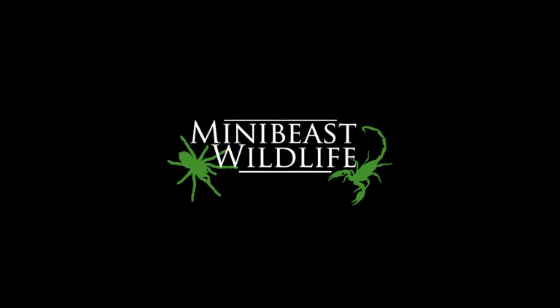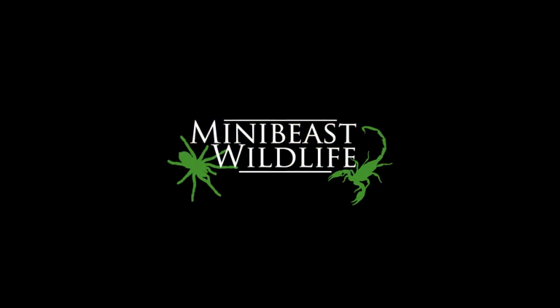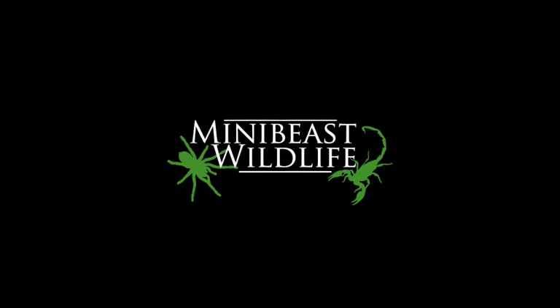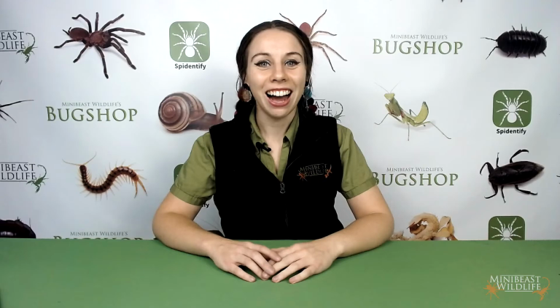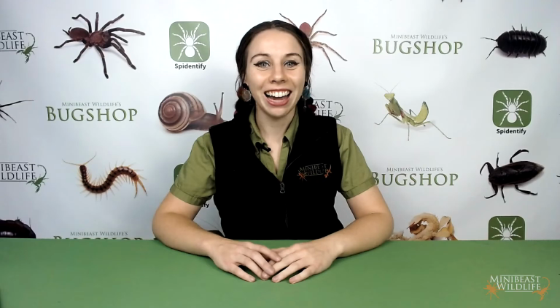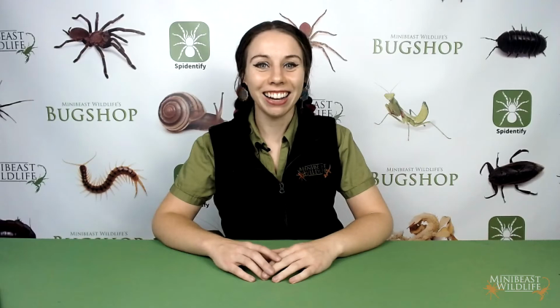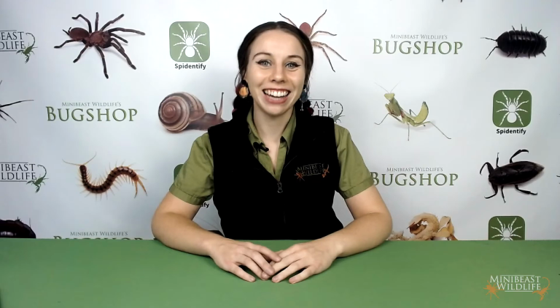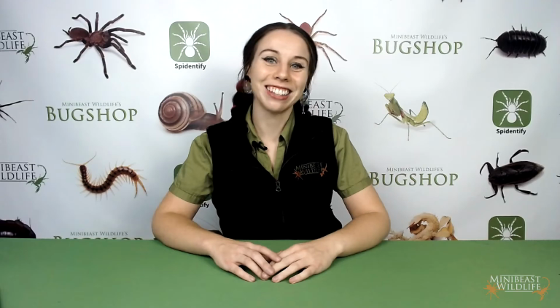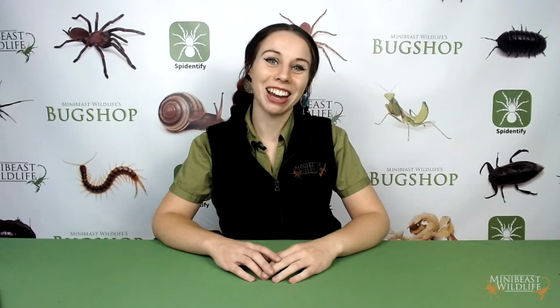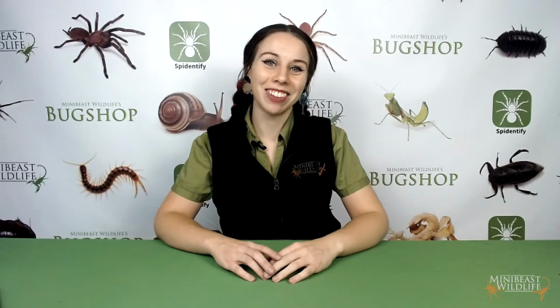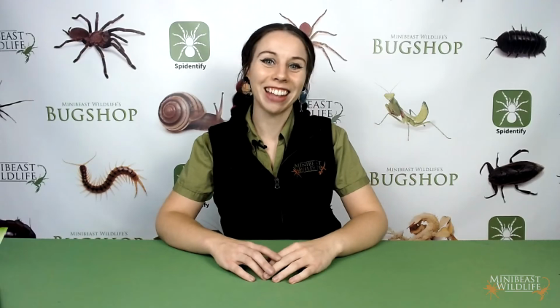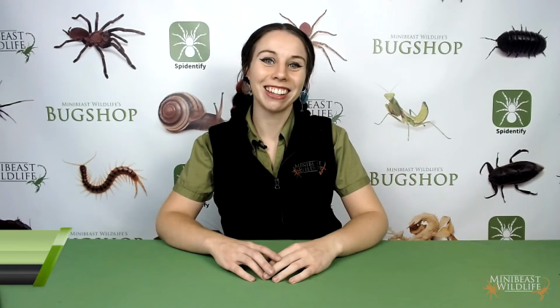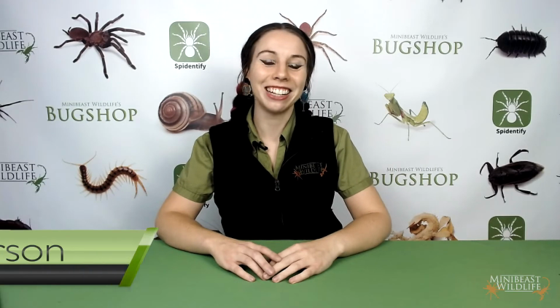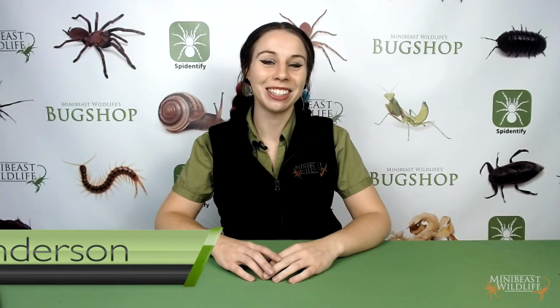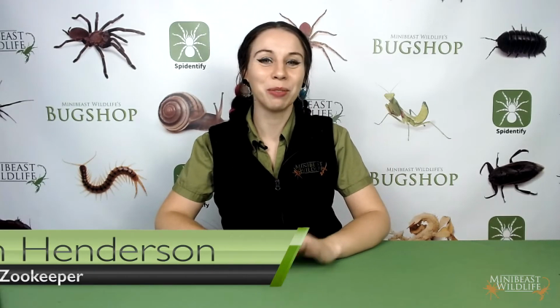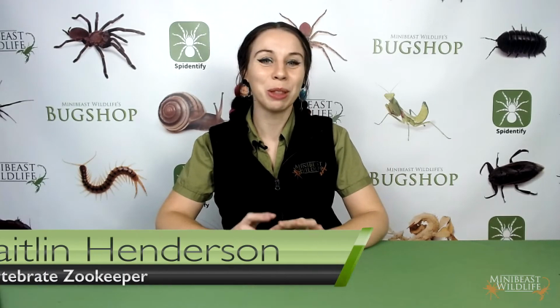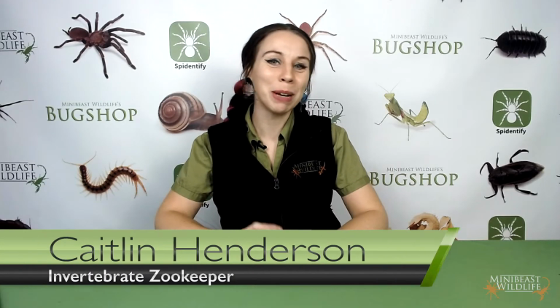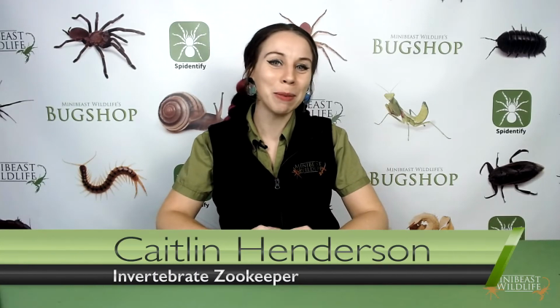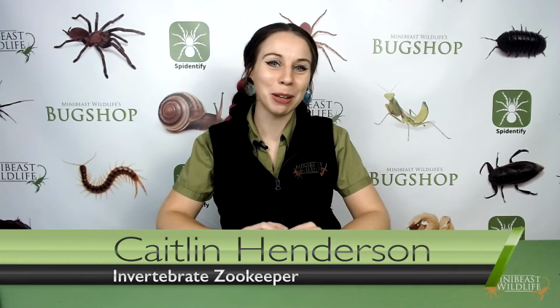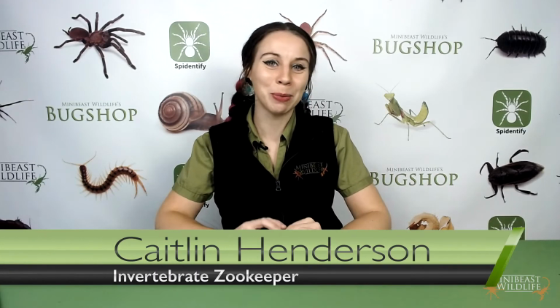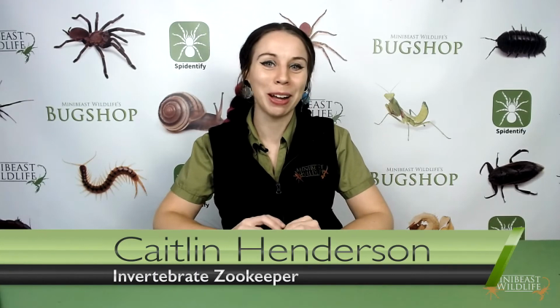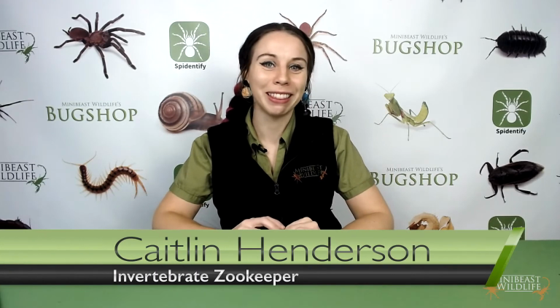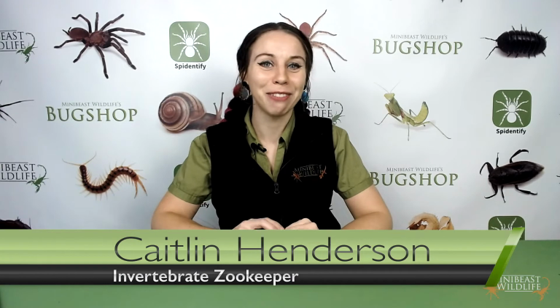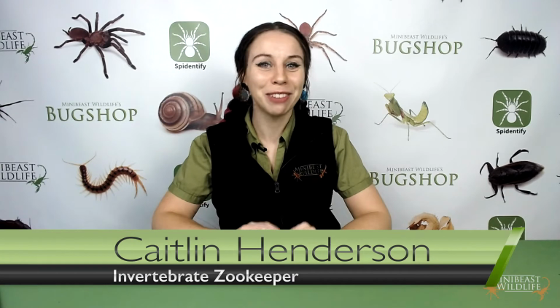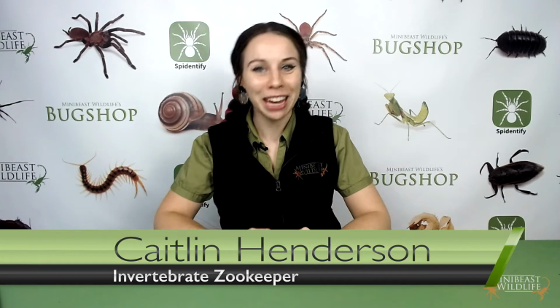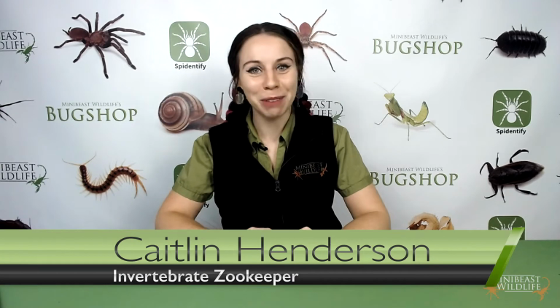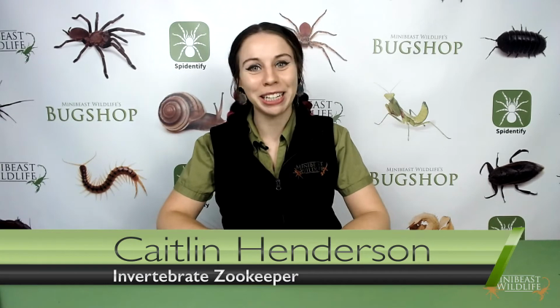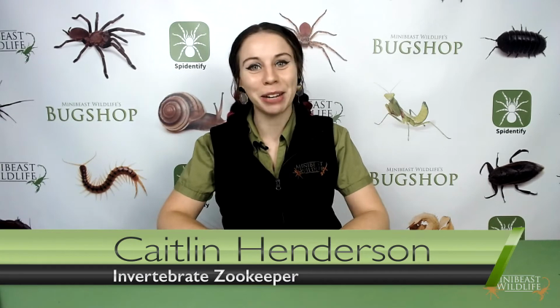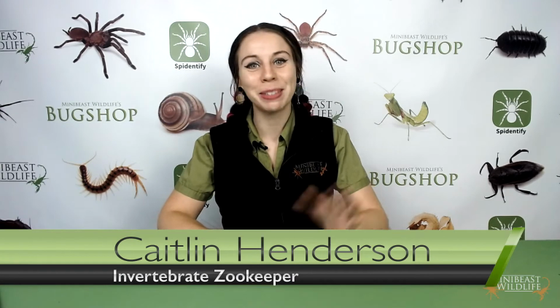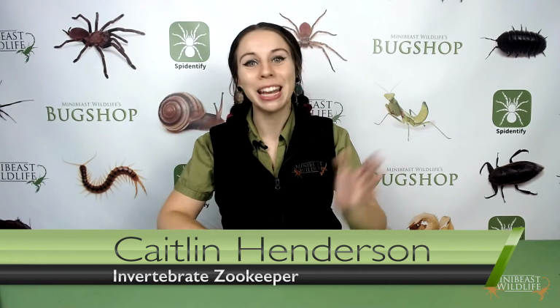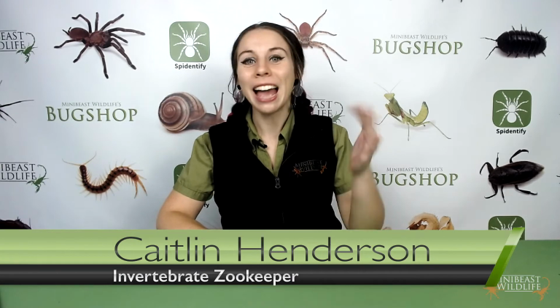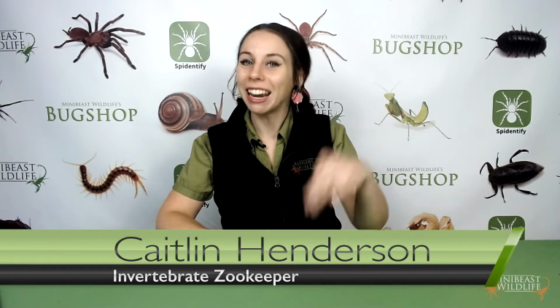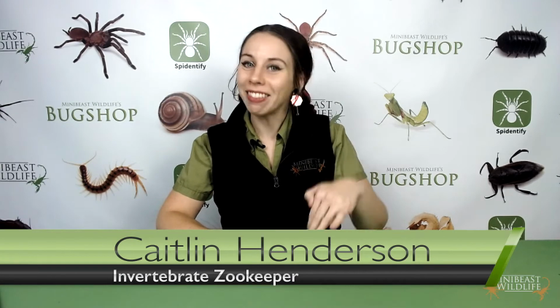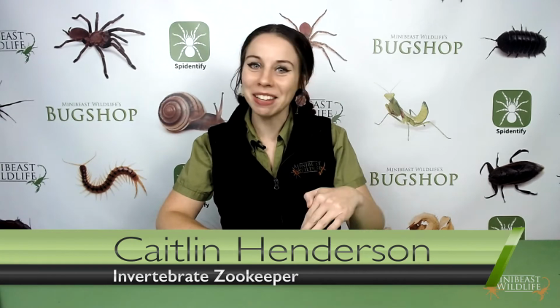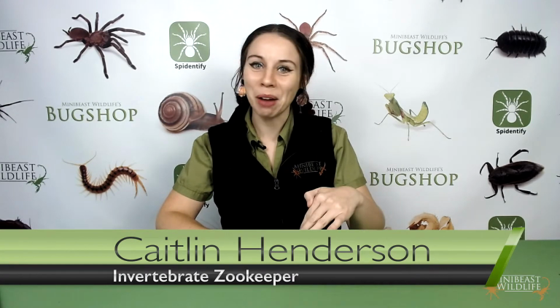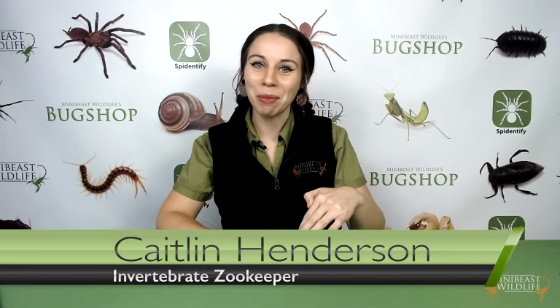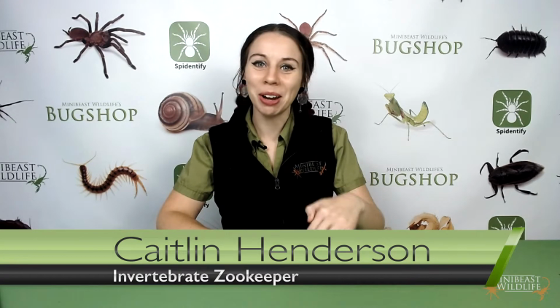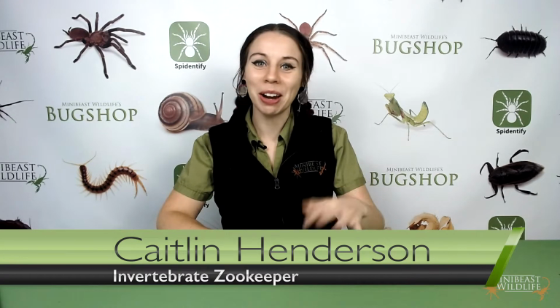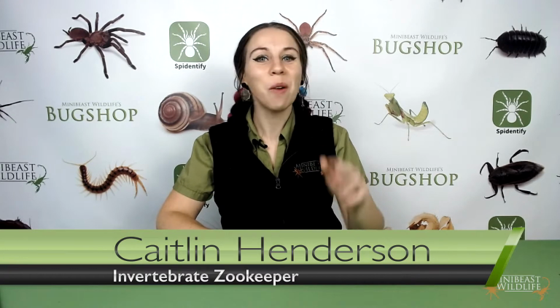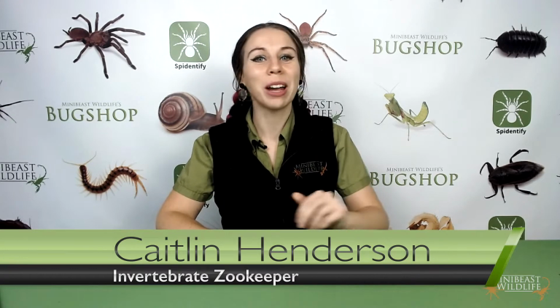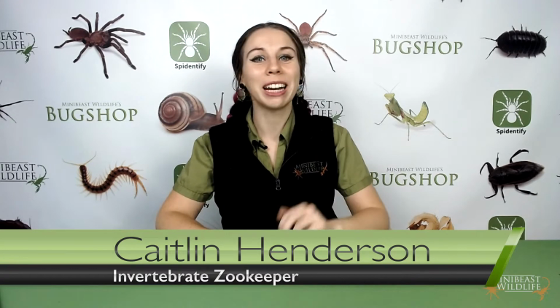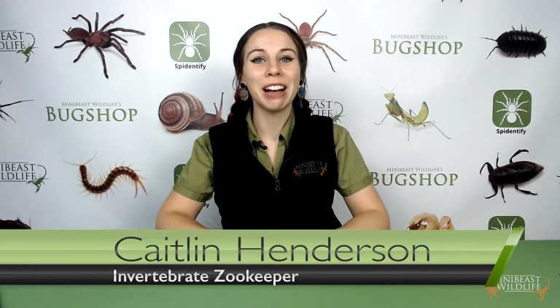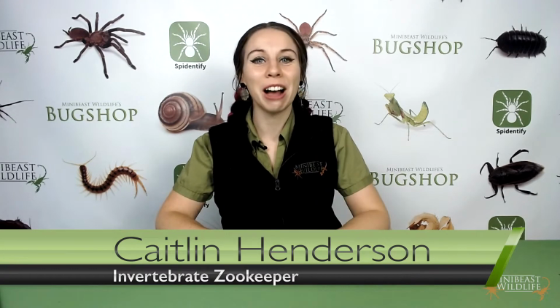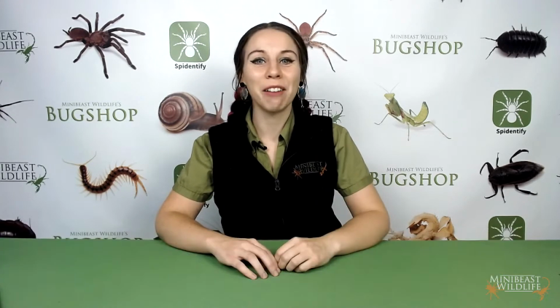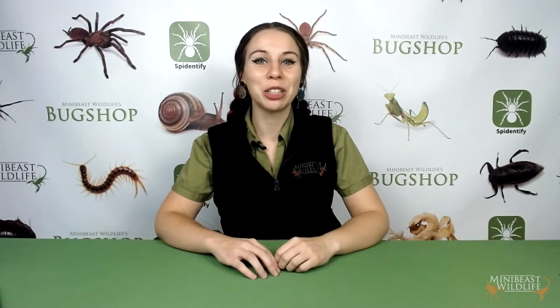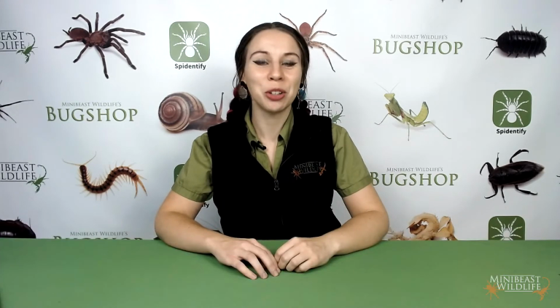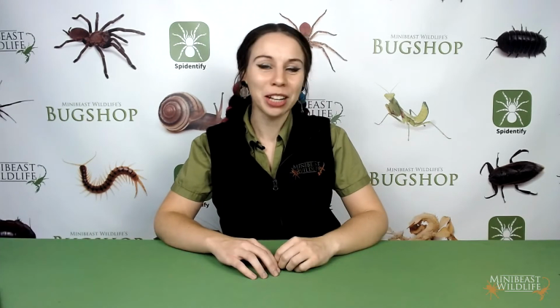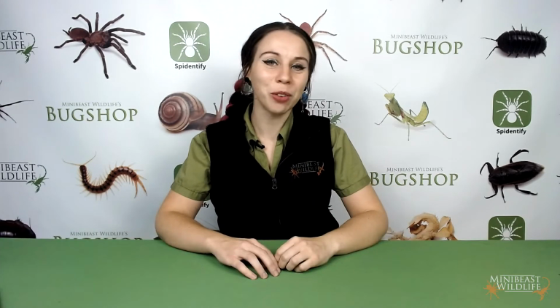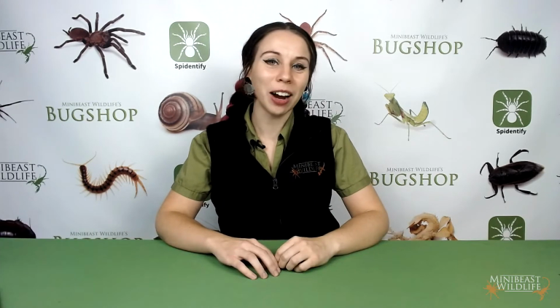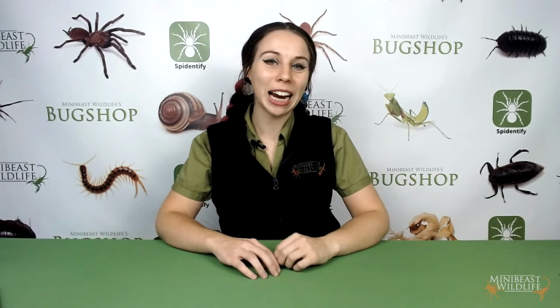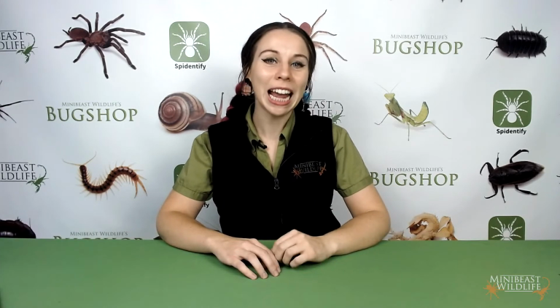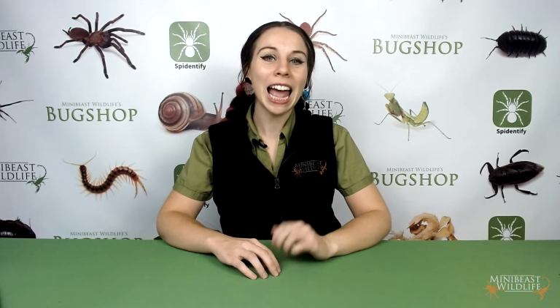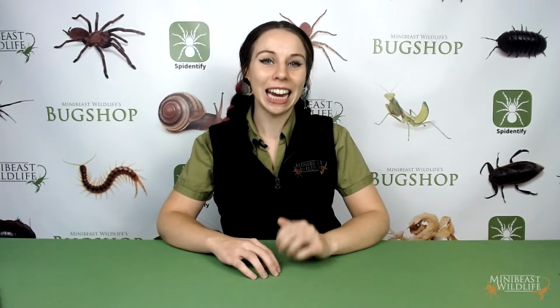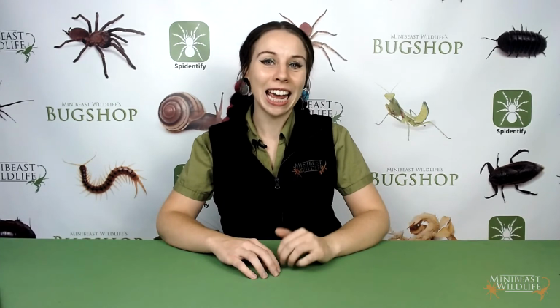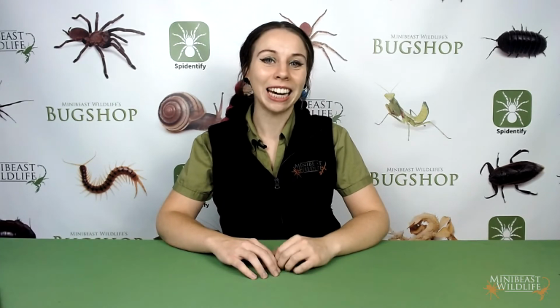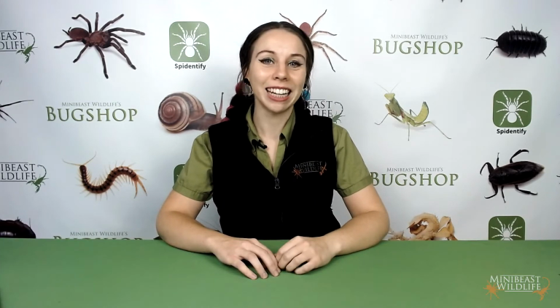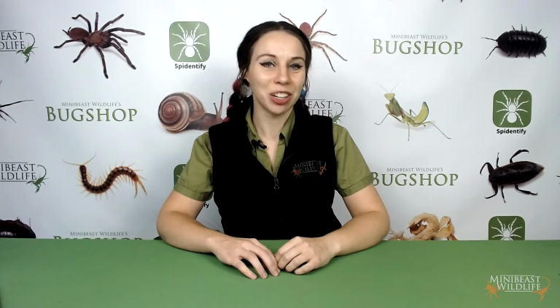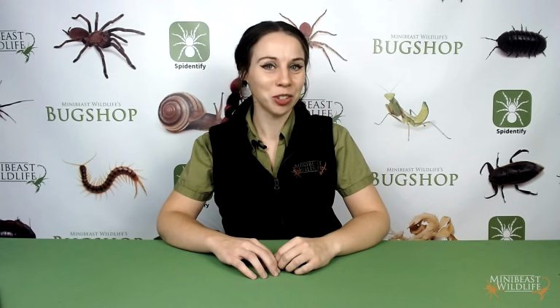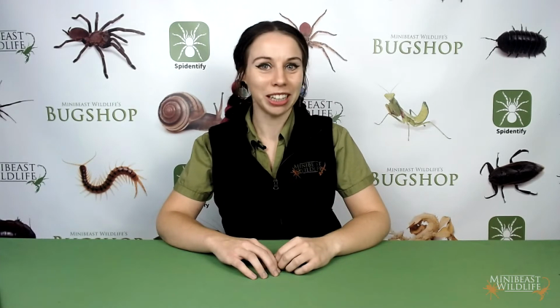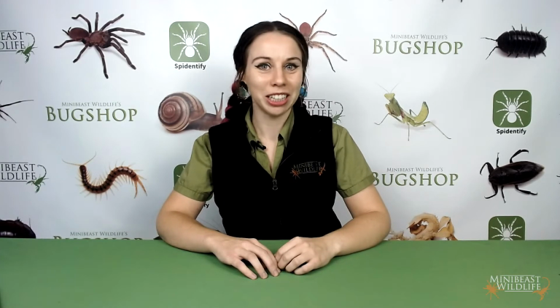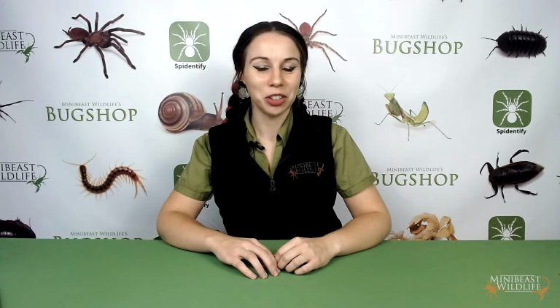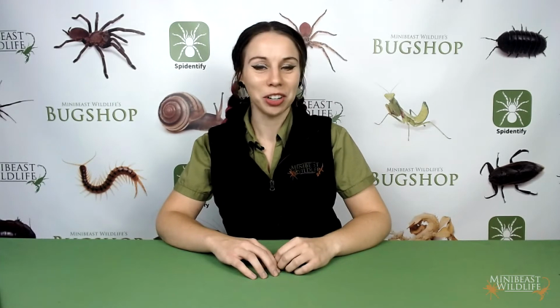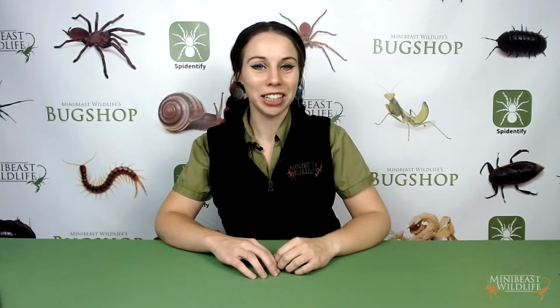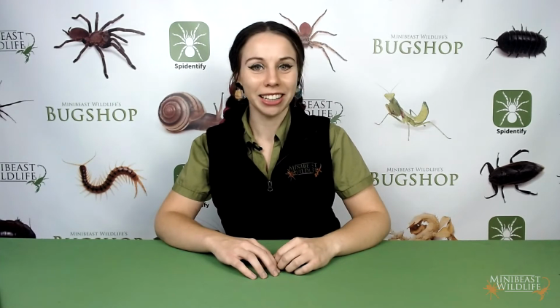Hi guys, I'm Caitlin Henderson with Mini Beast Wildlife Keeper Tips and in this episode we're going to cover transferring and handling Australian tarantulas.